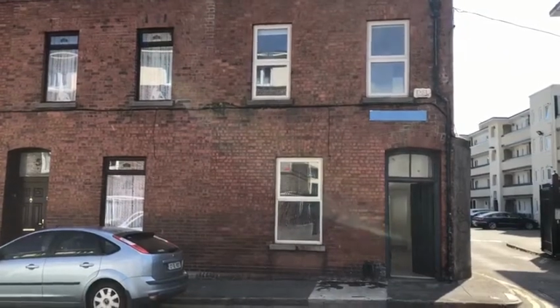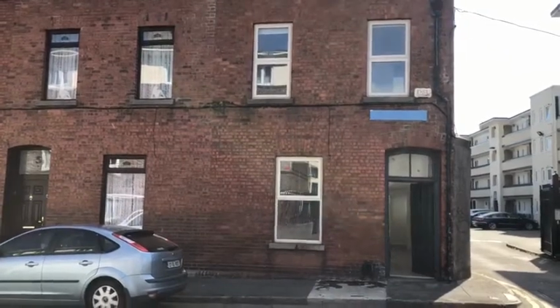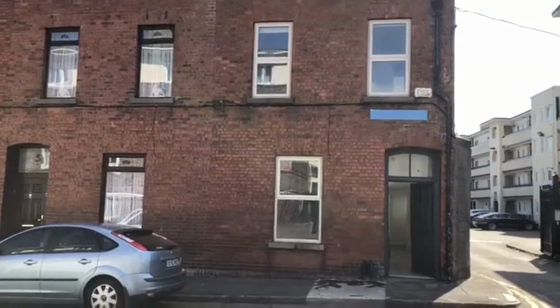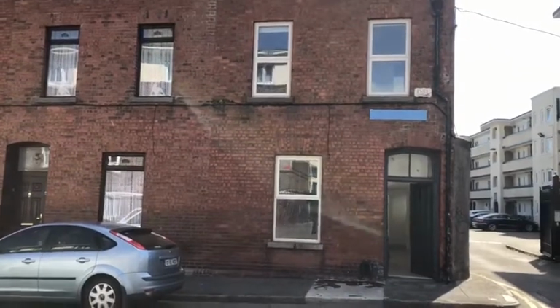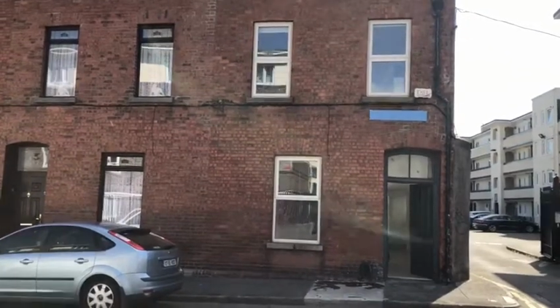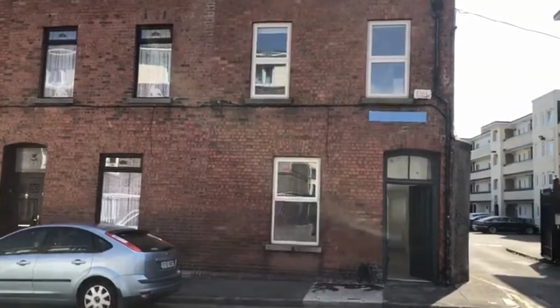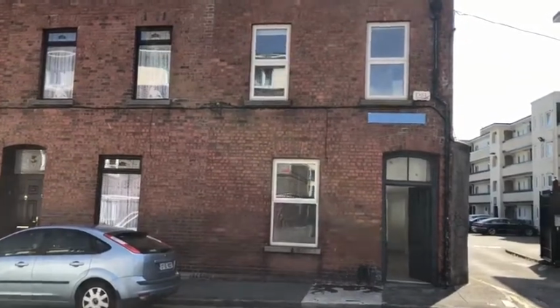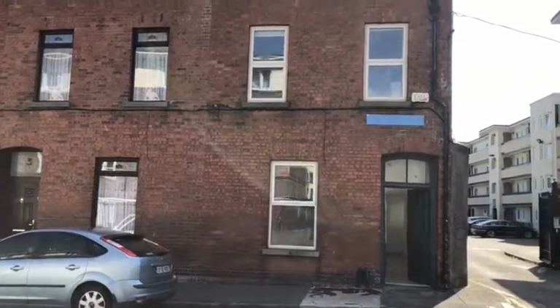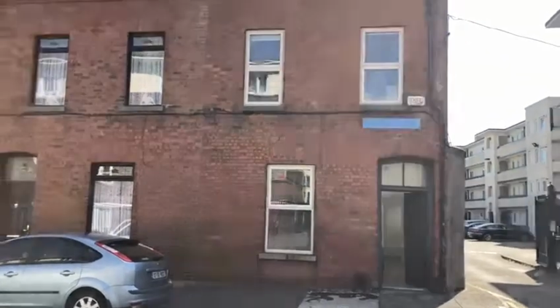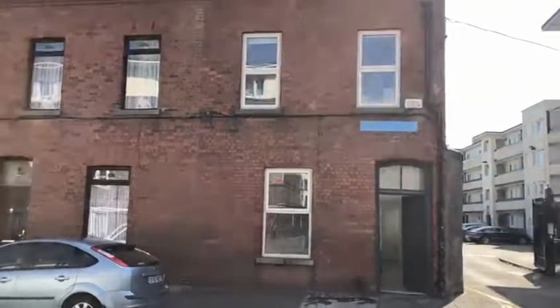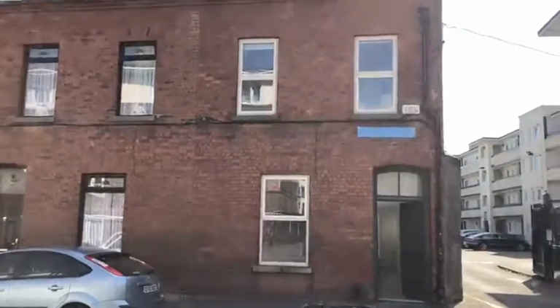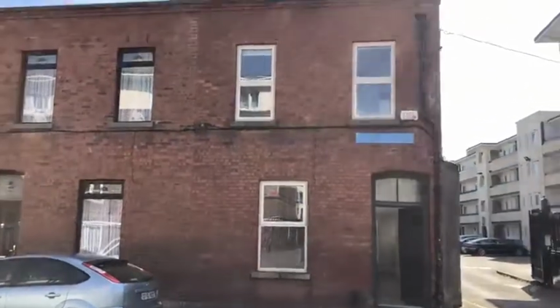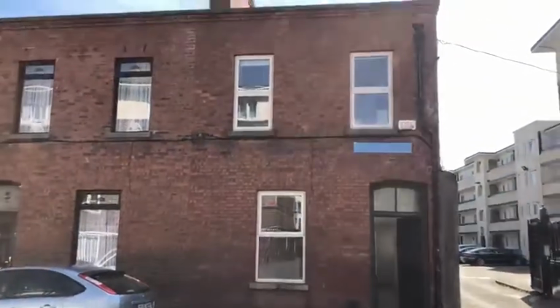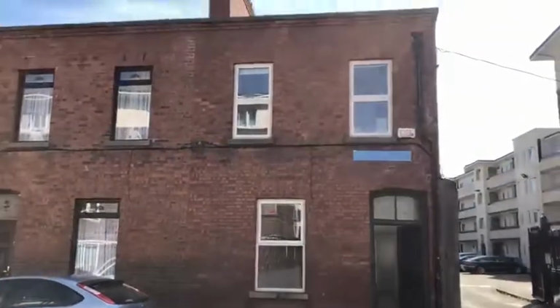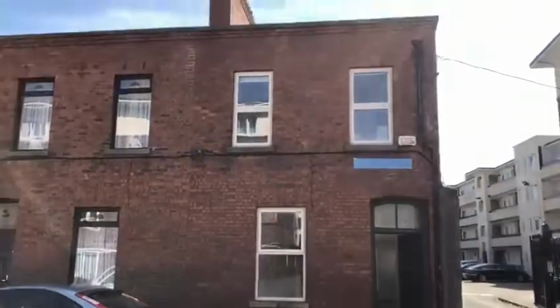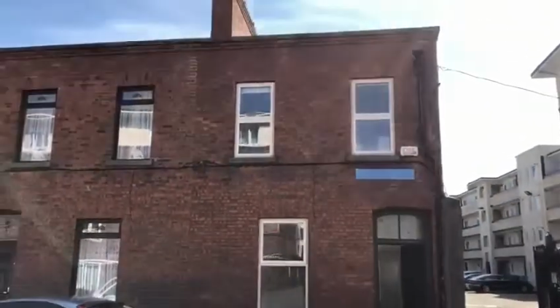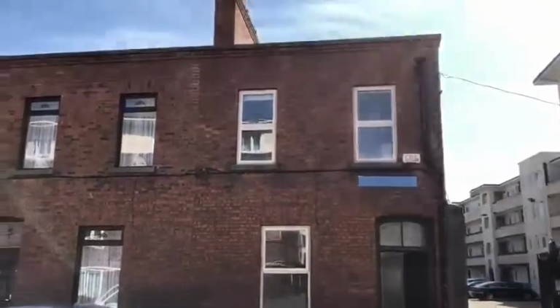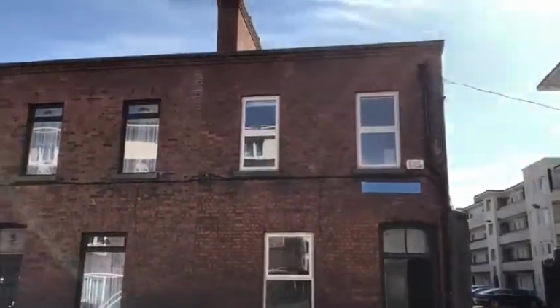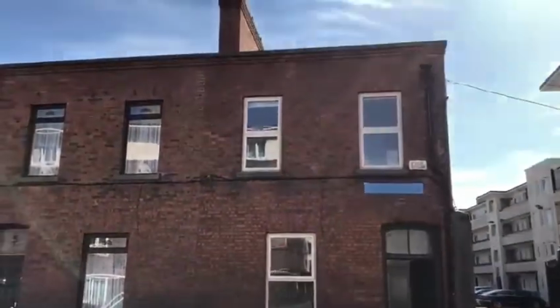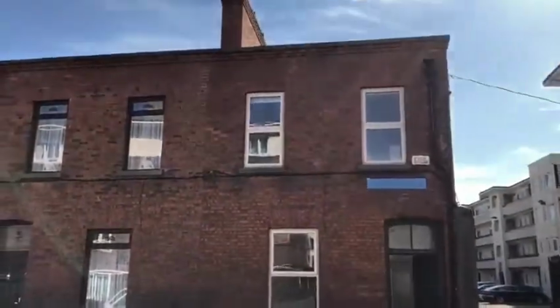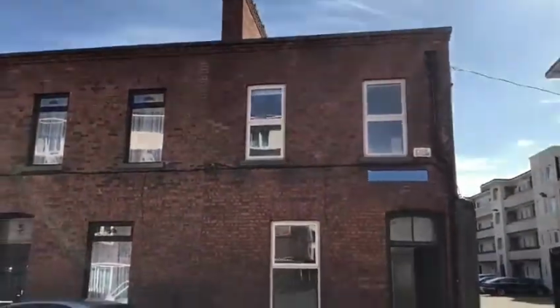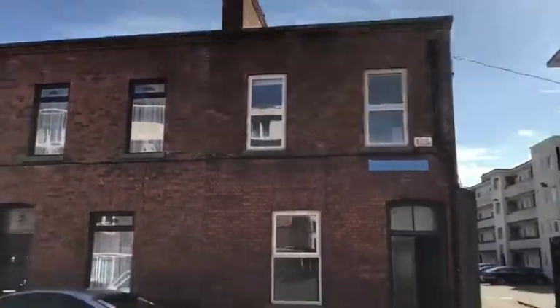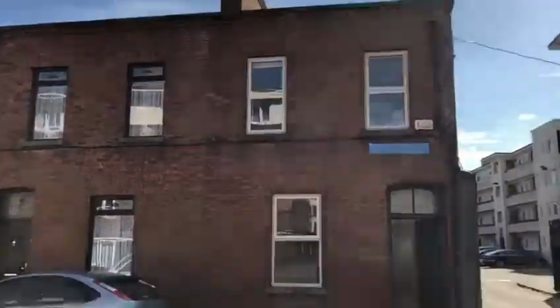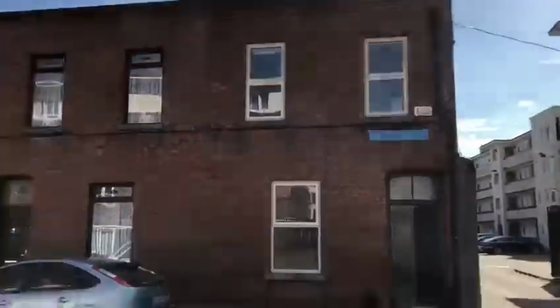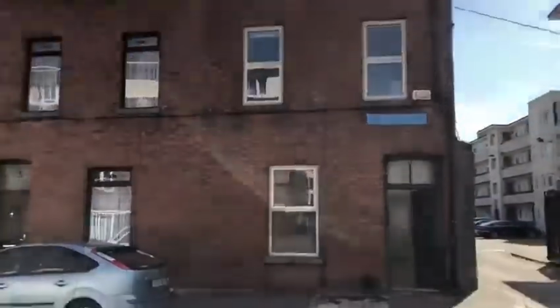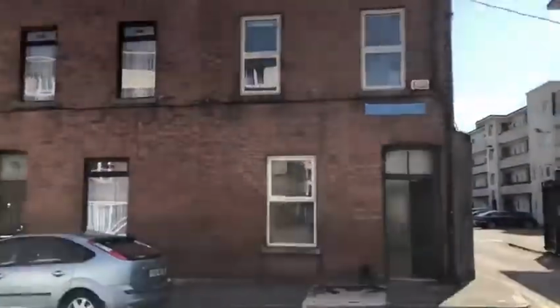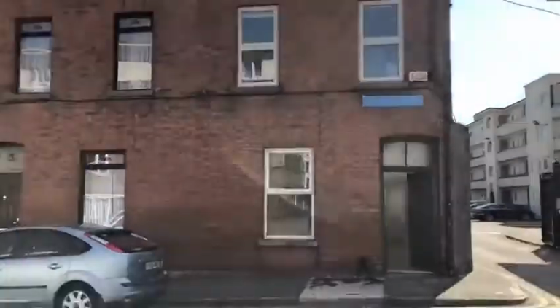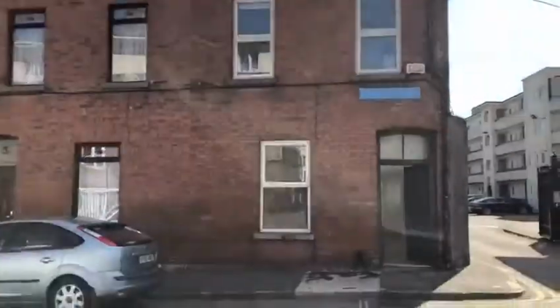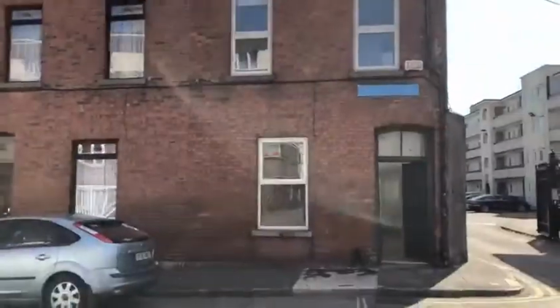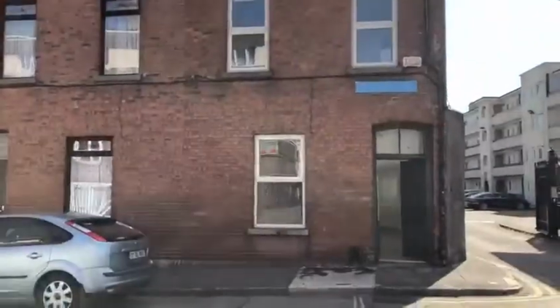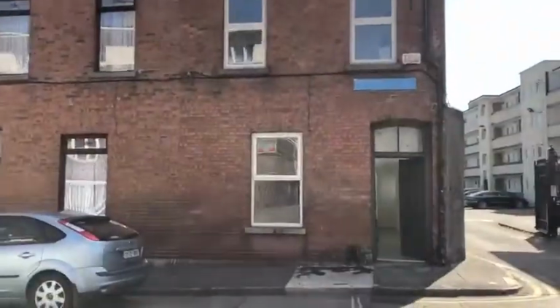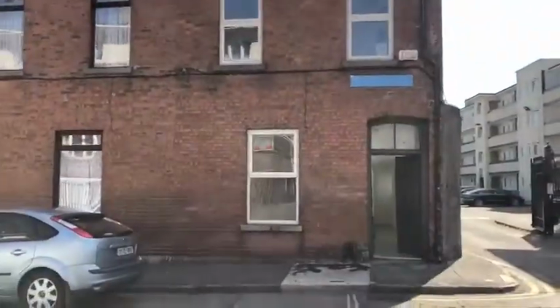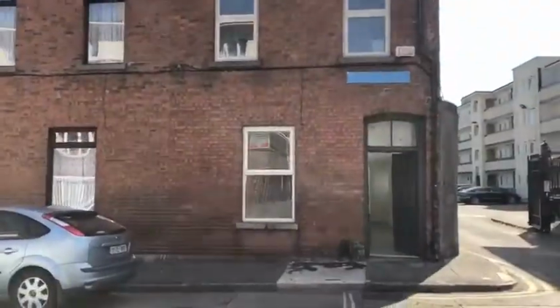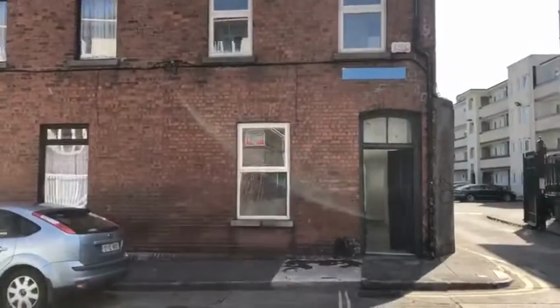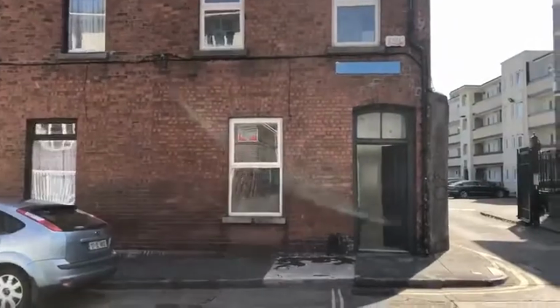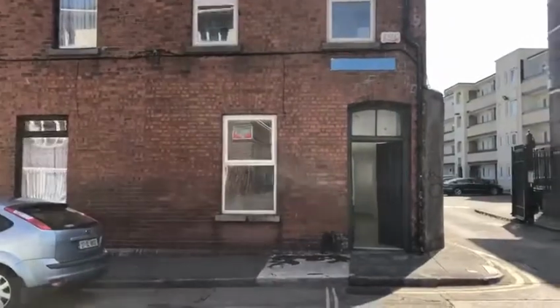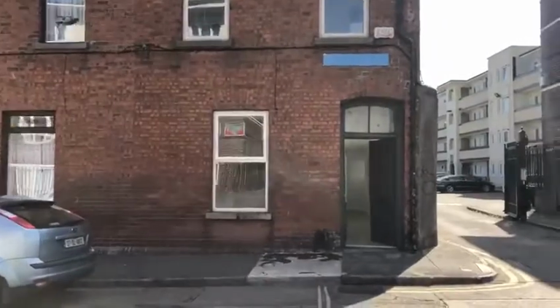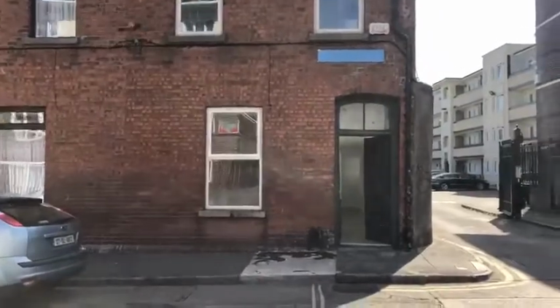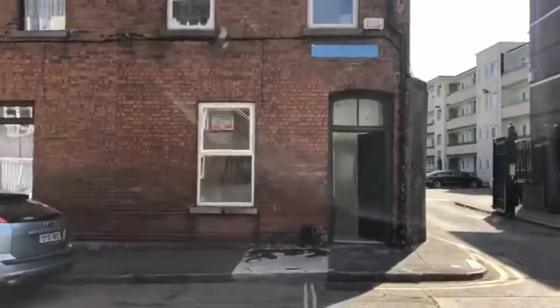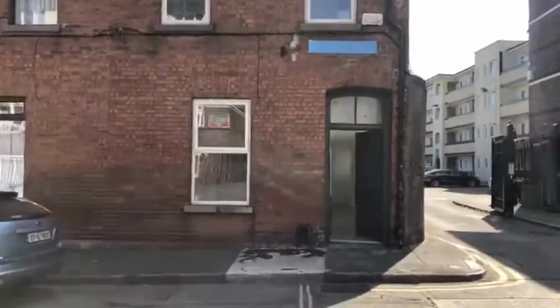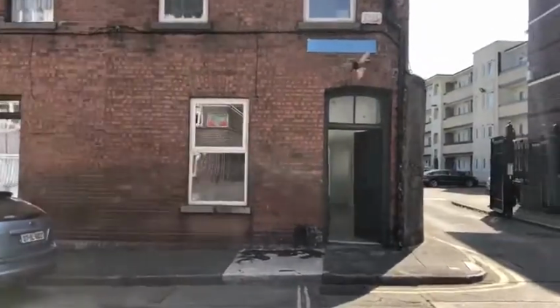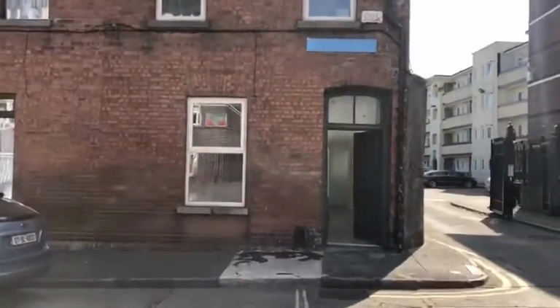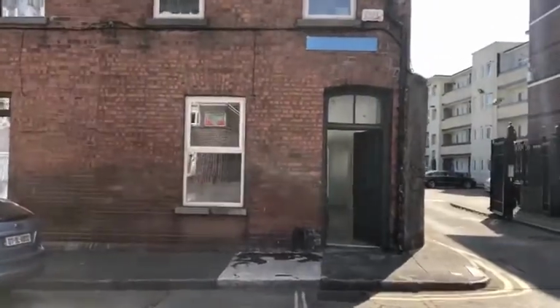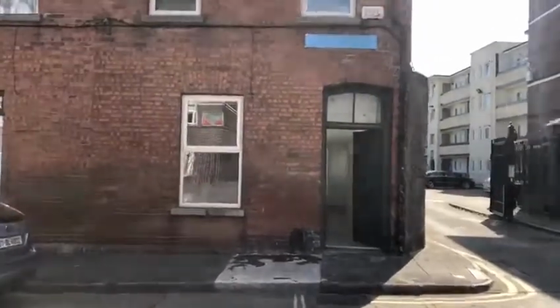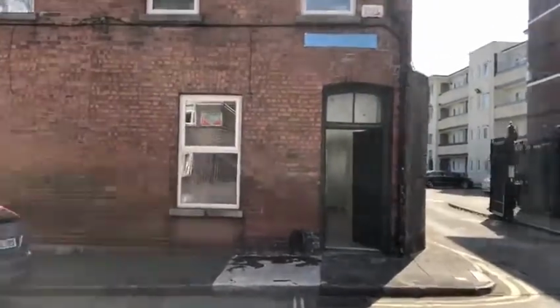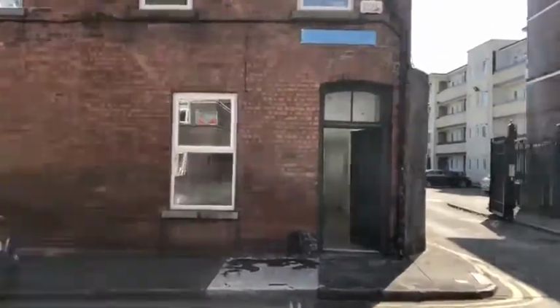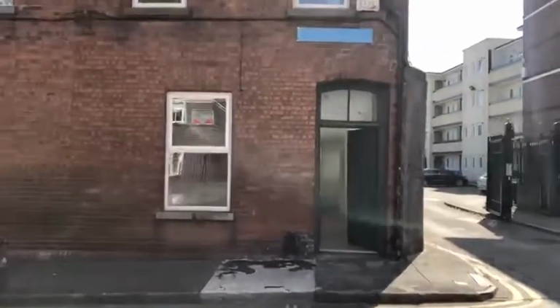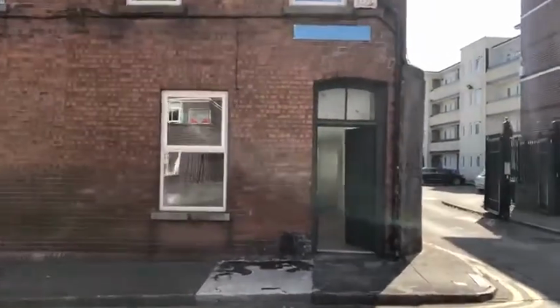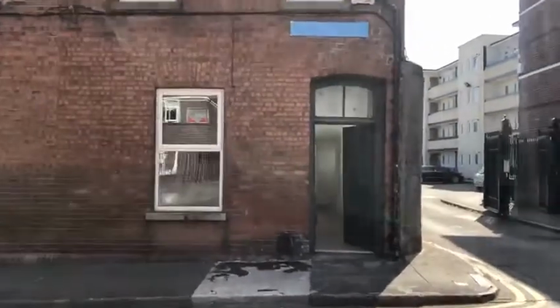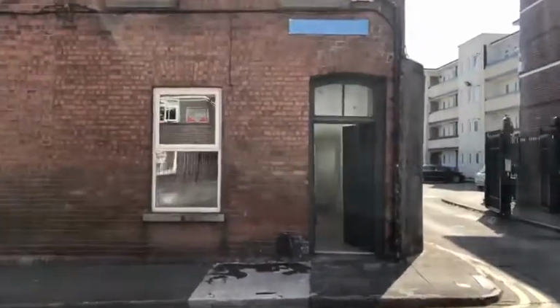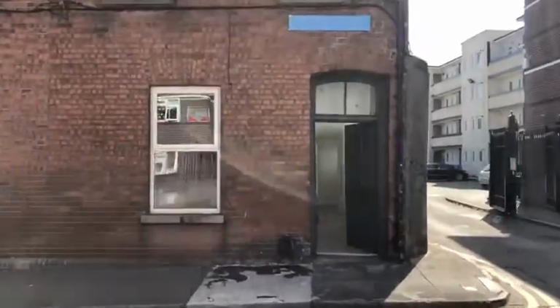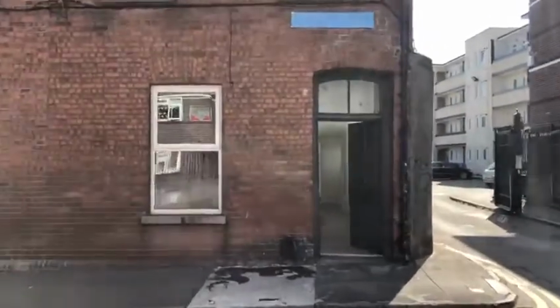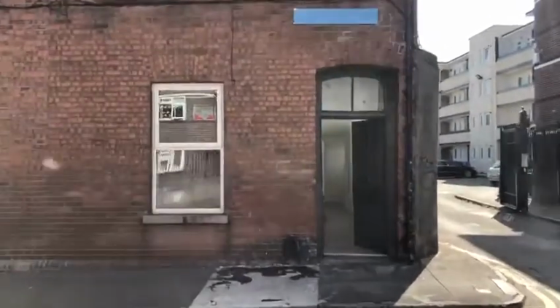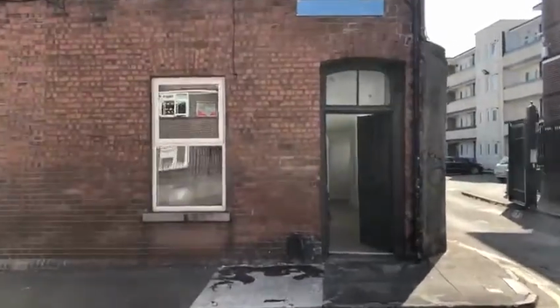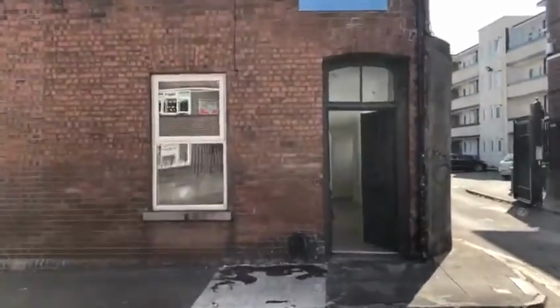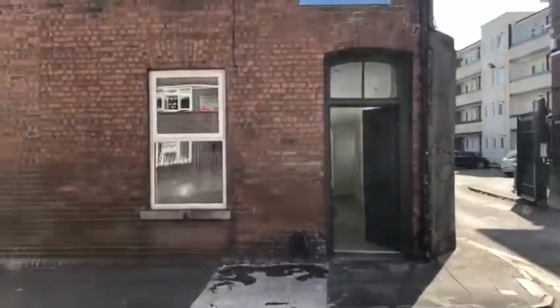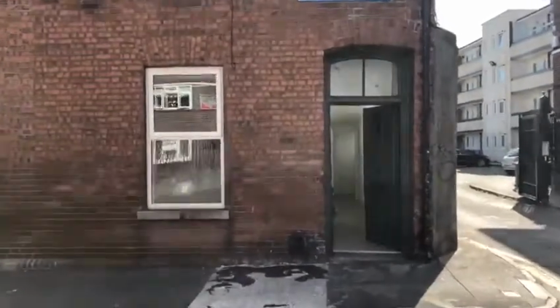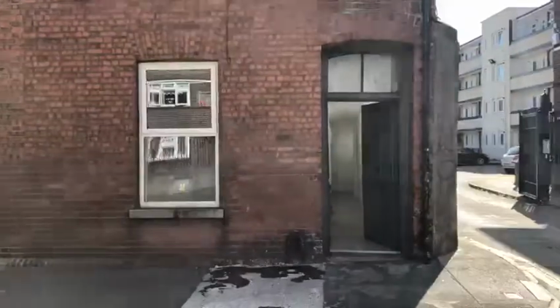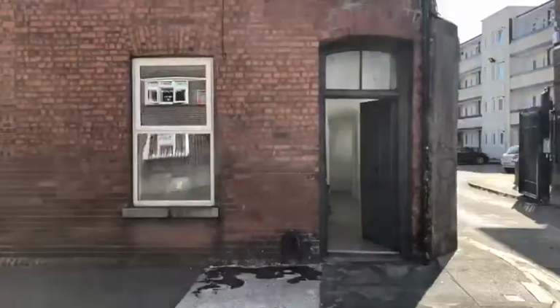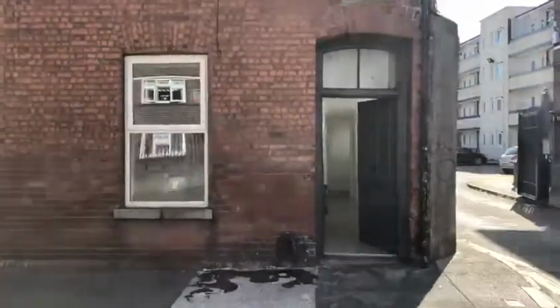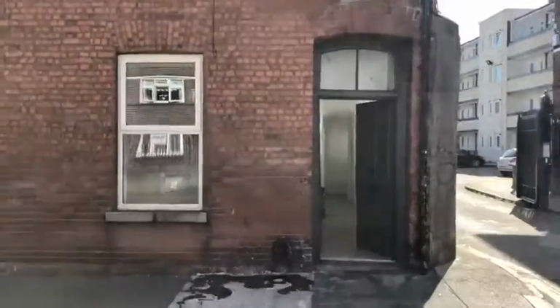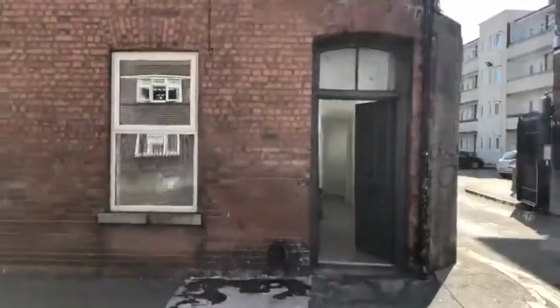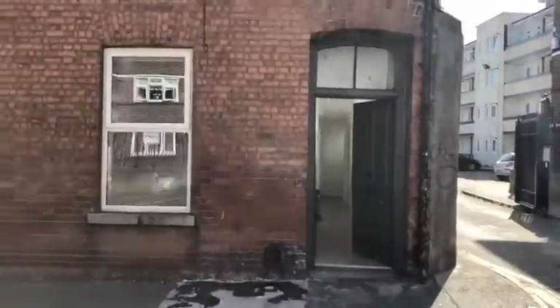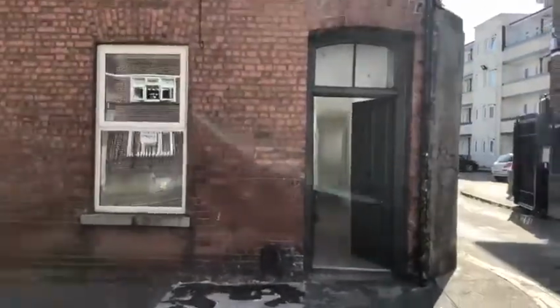Welcome to number 6, Basin Street, Dublin 8, brought to the market by Madden Property Consultants.